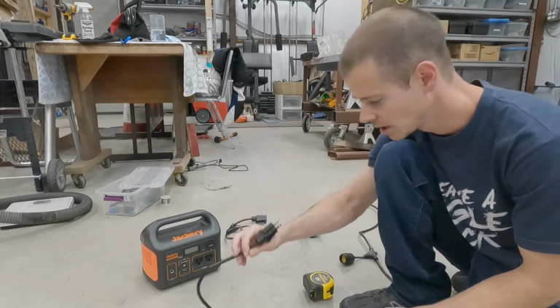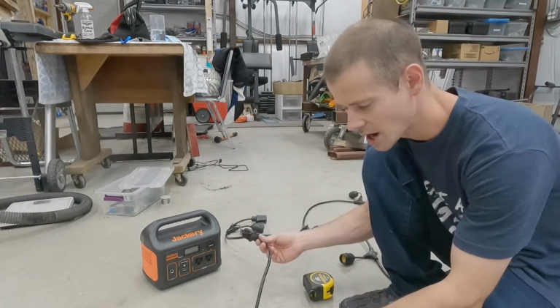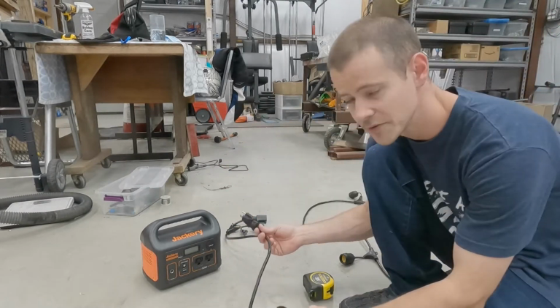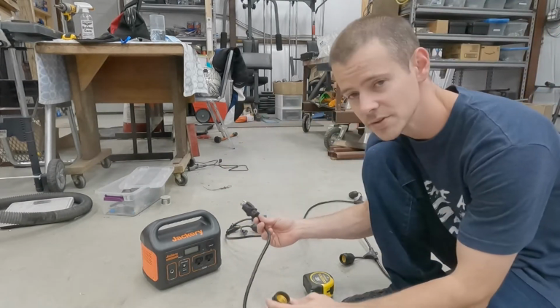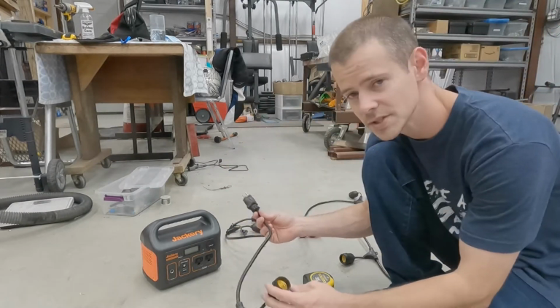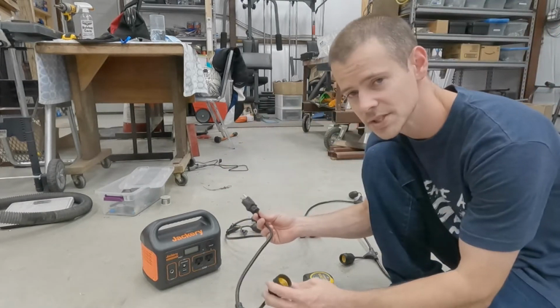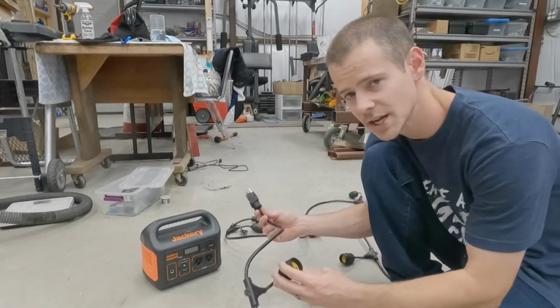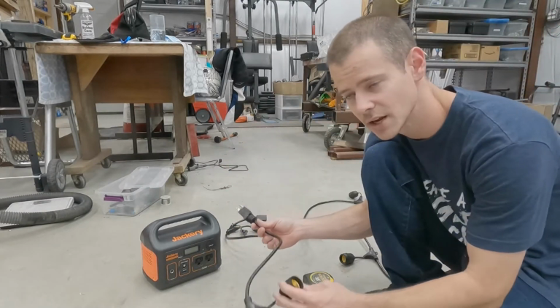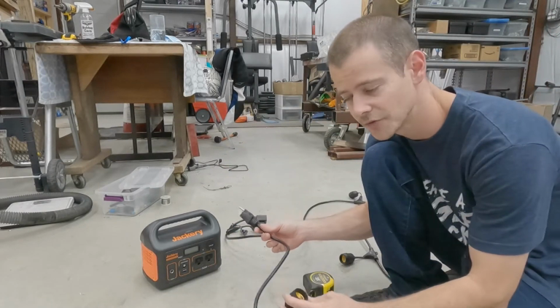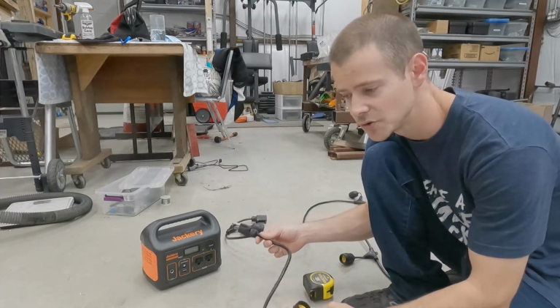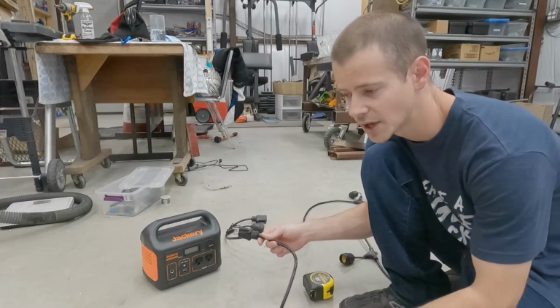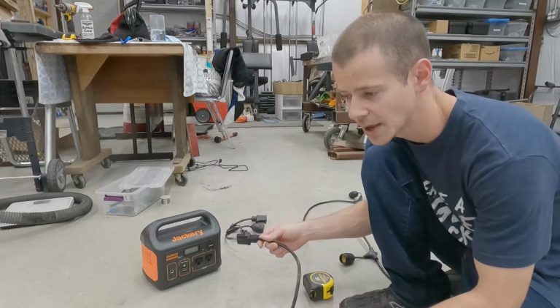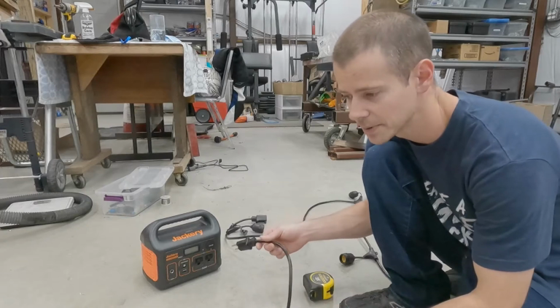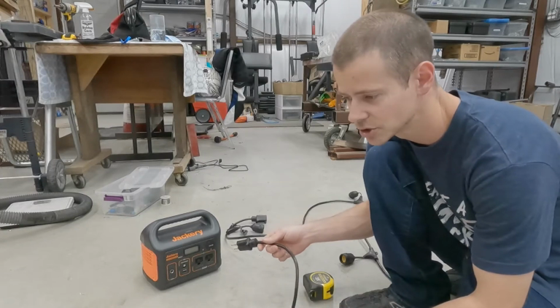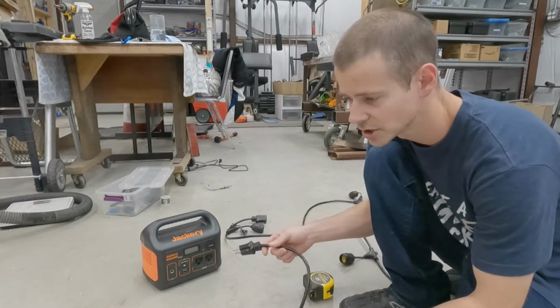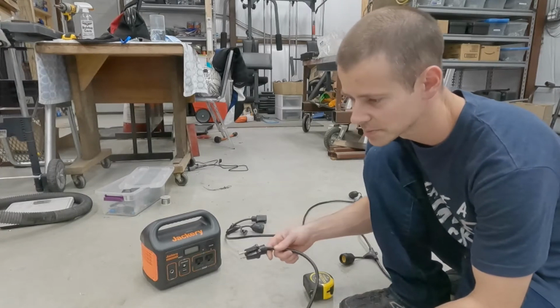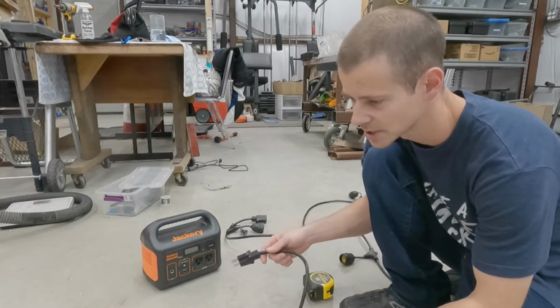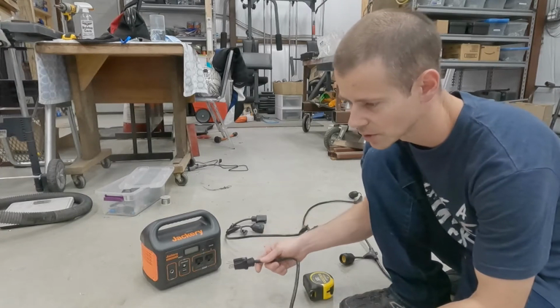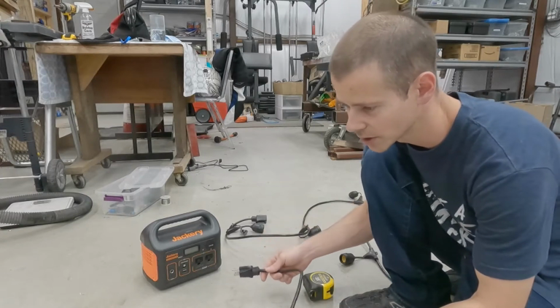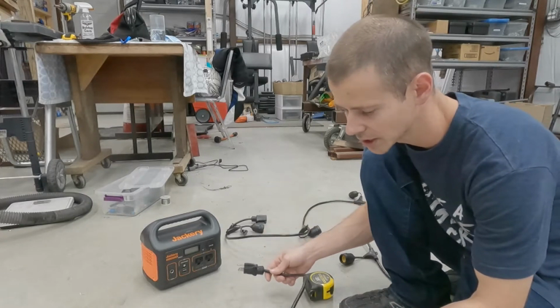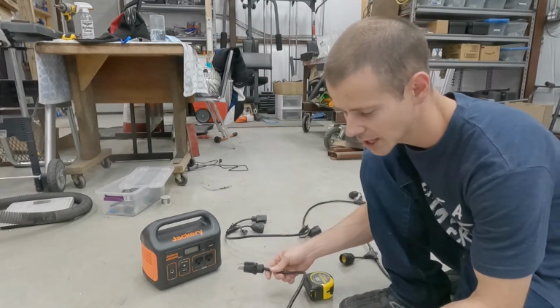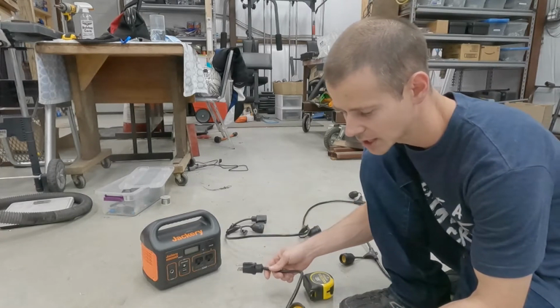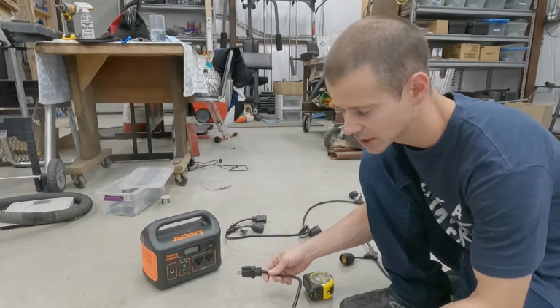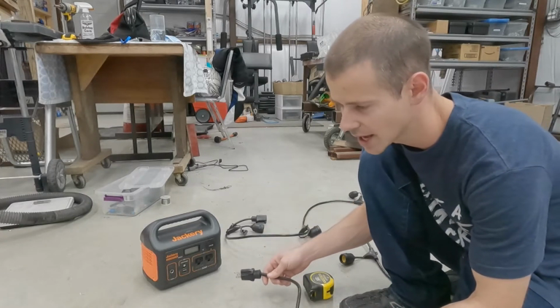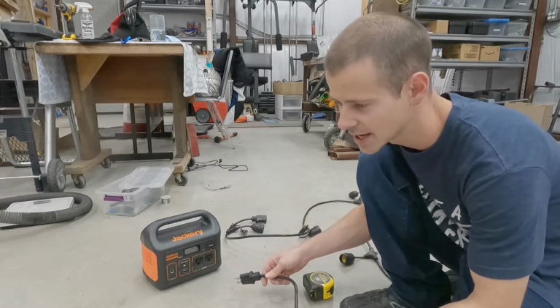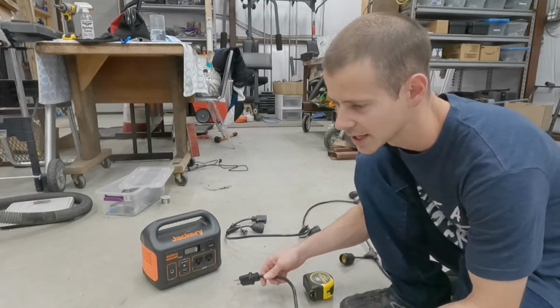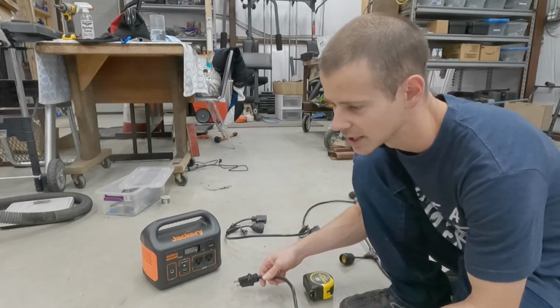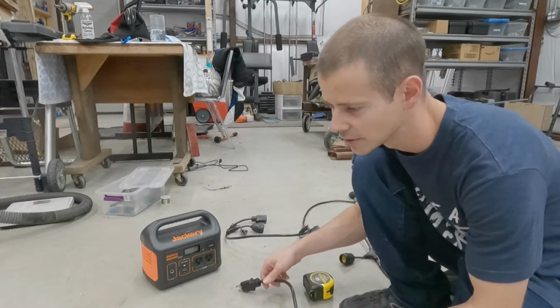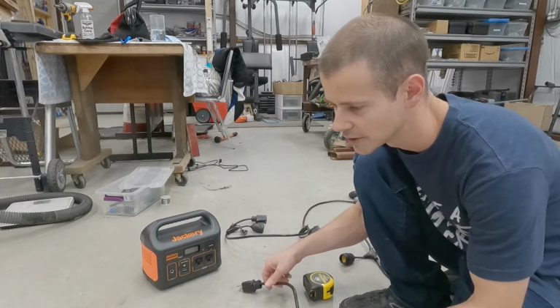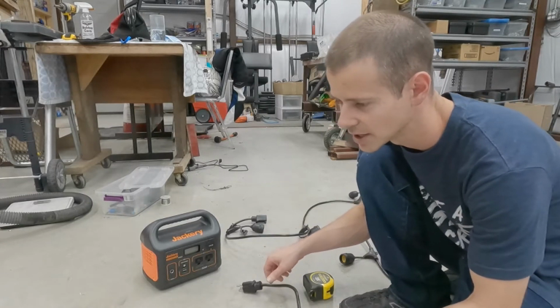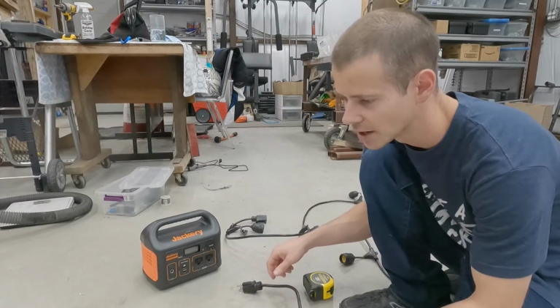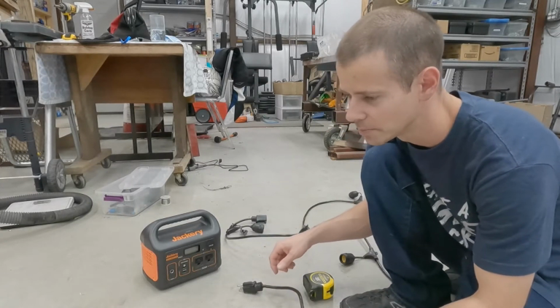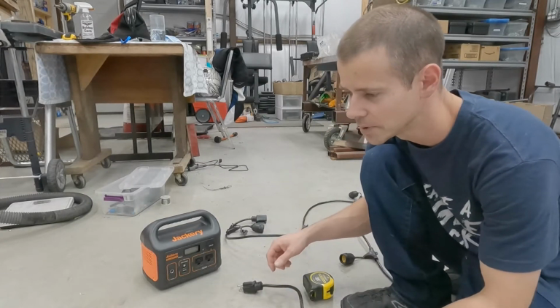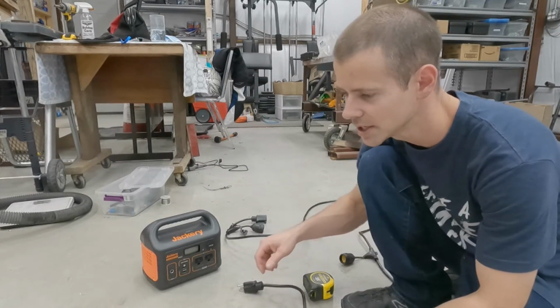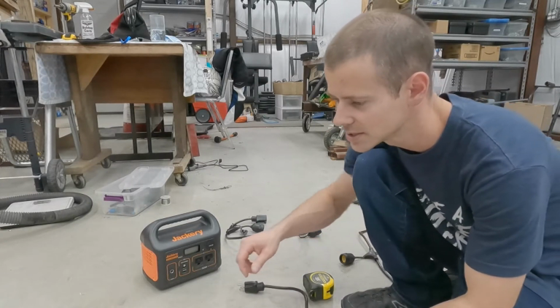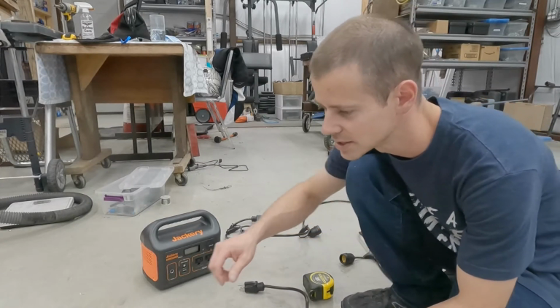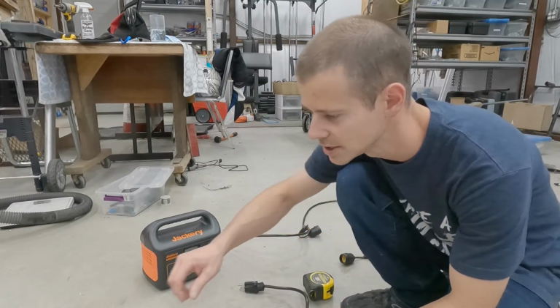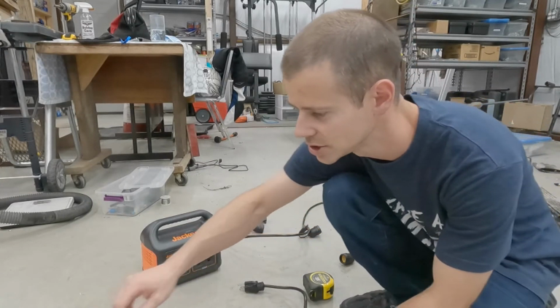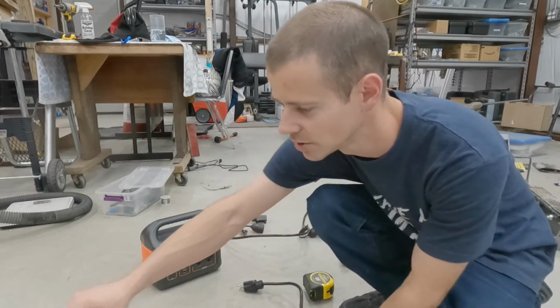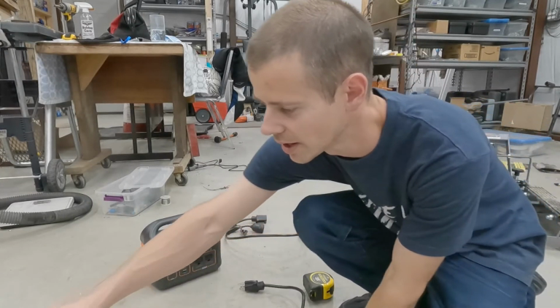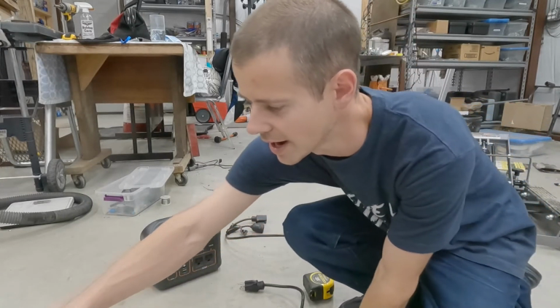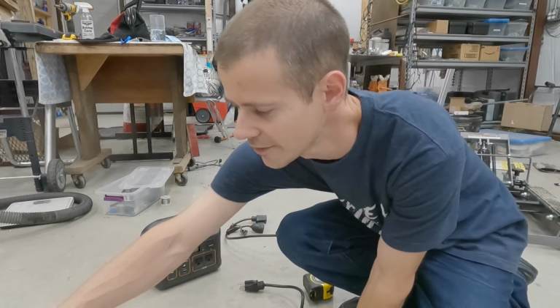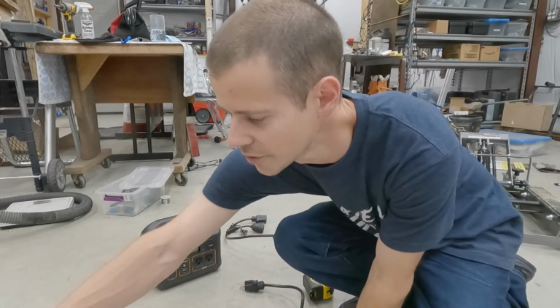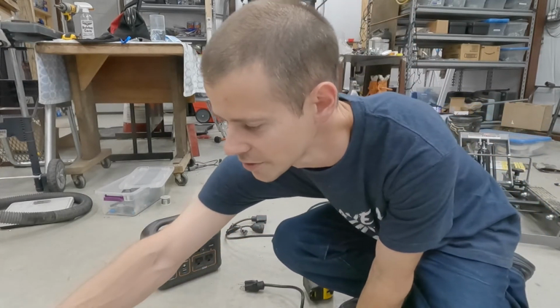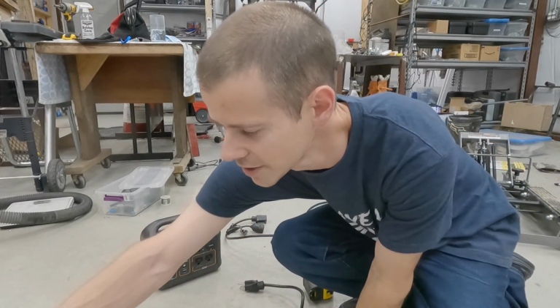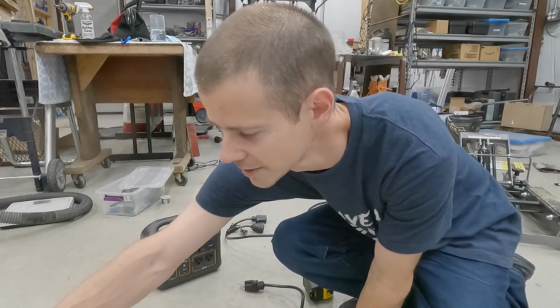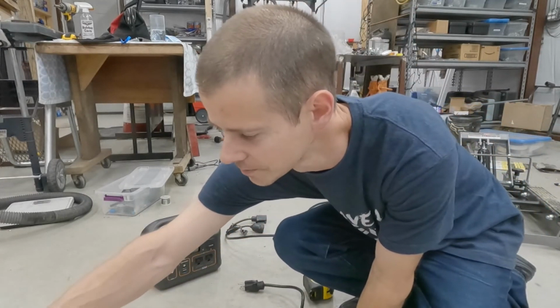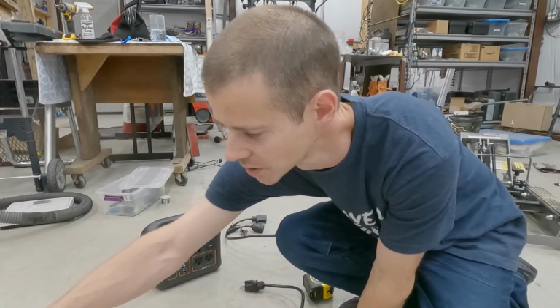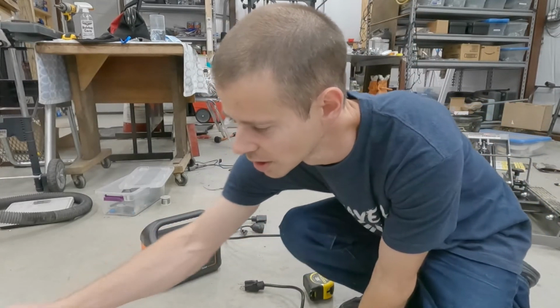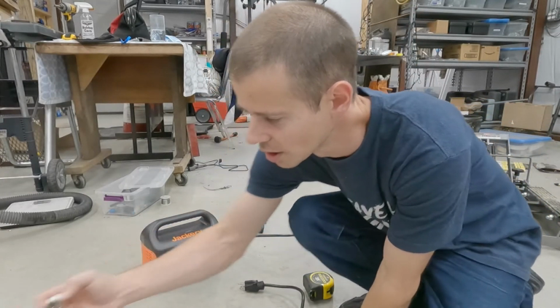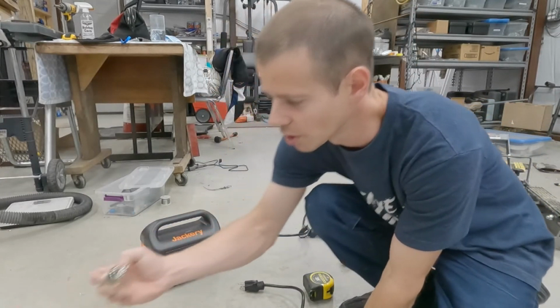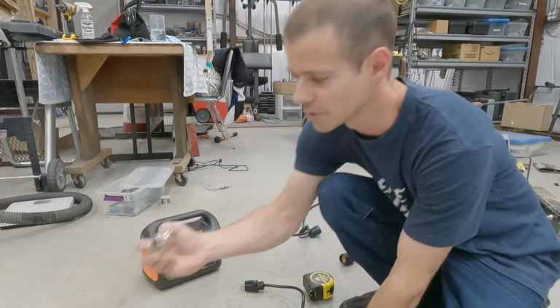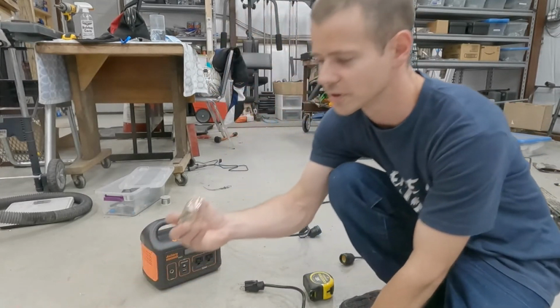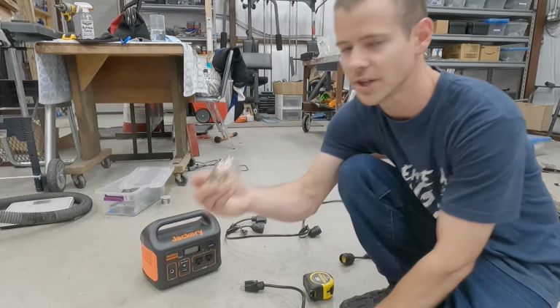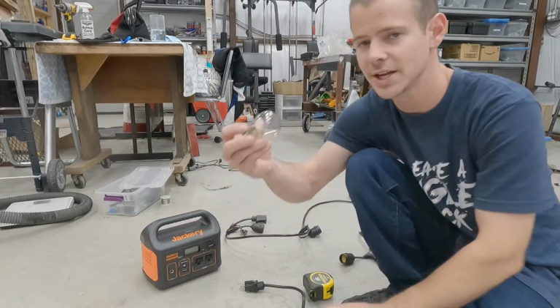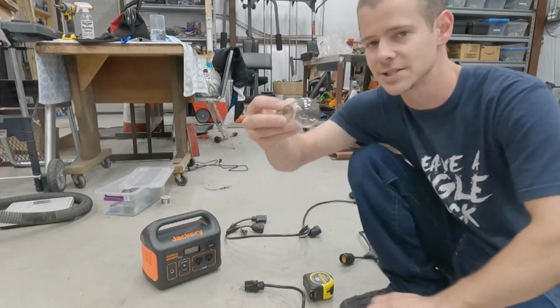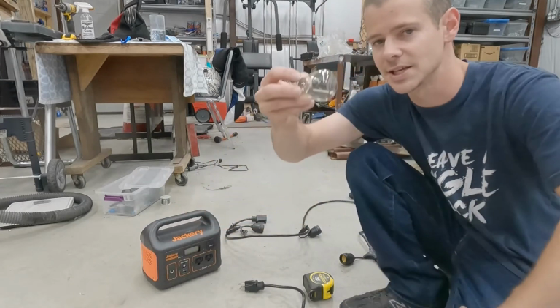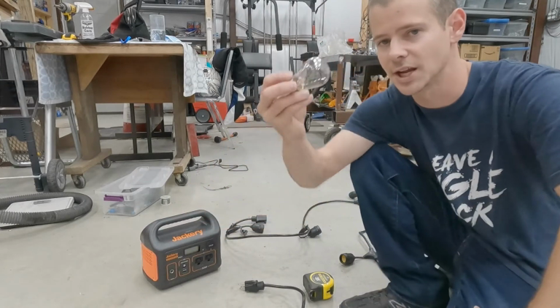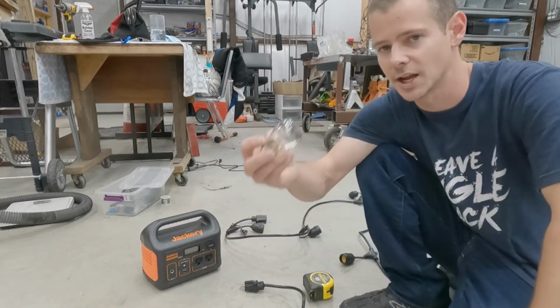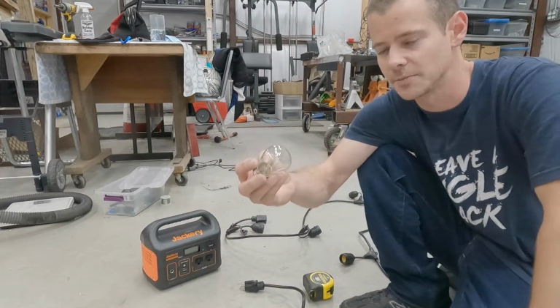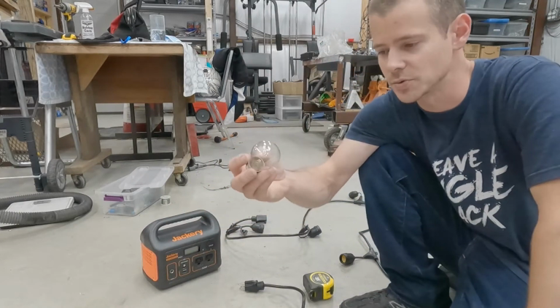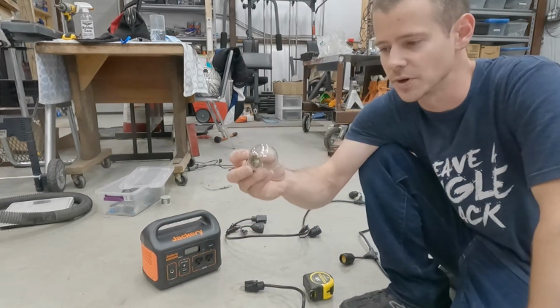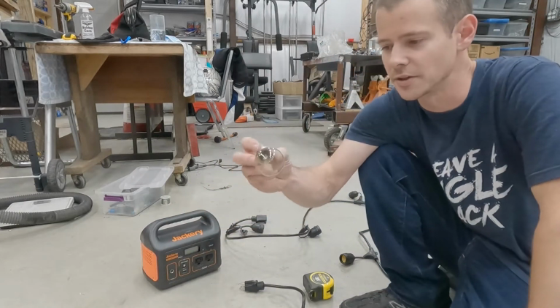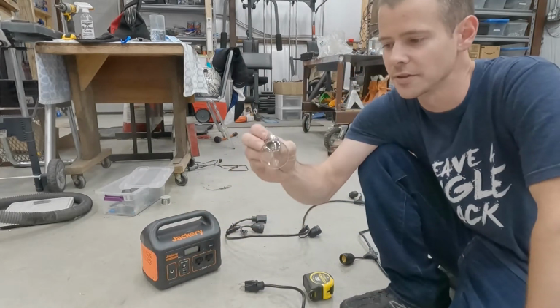I've used this thing on a few camping trips and I really kind of like it. The biggest issue I have with it is with the lights that it comes with.